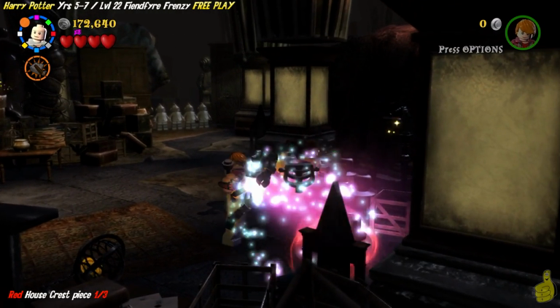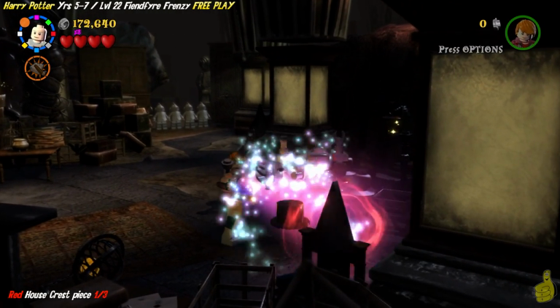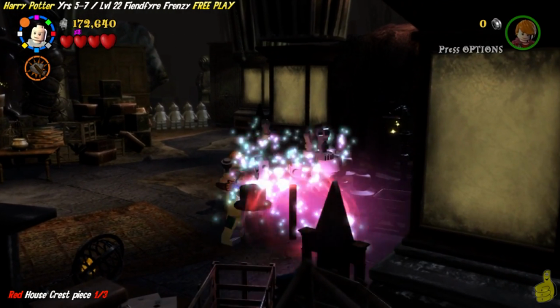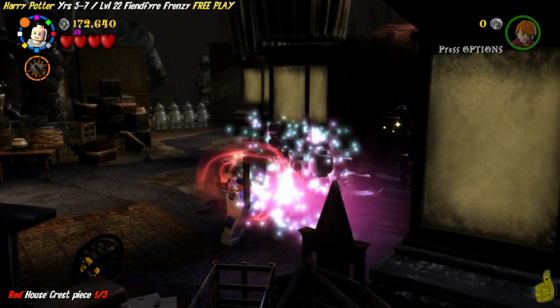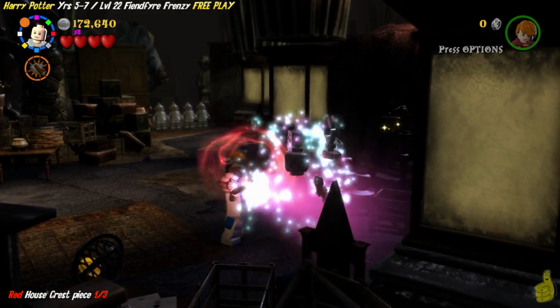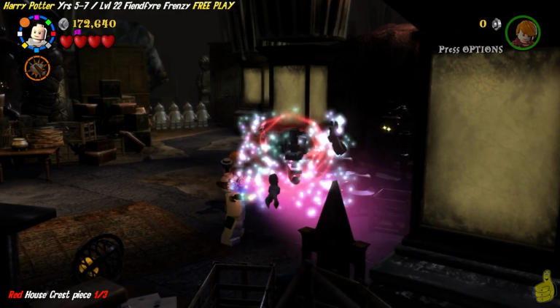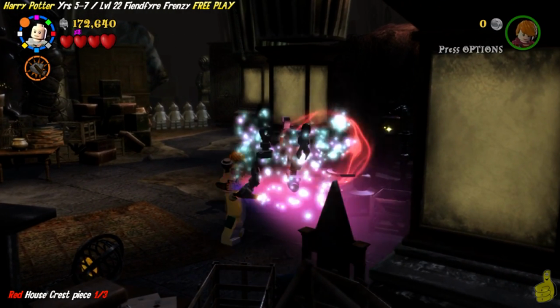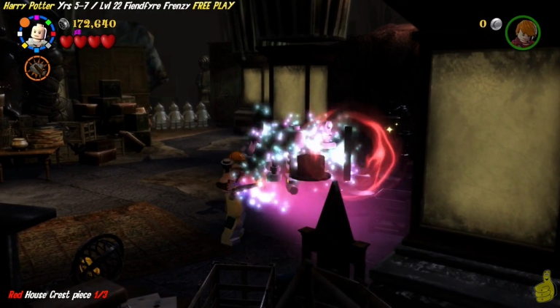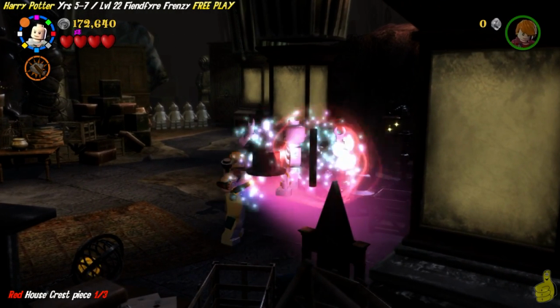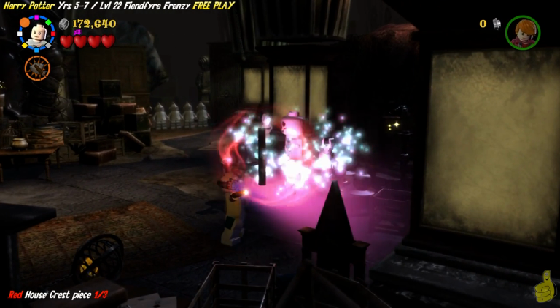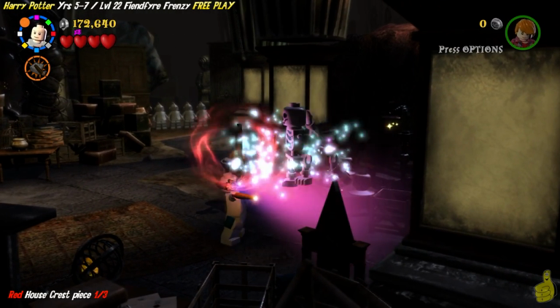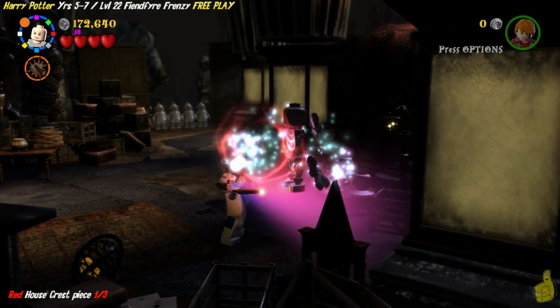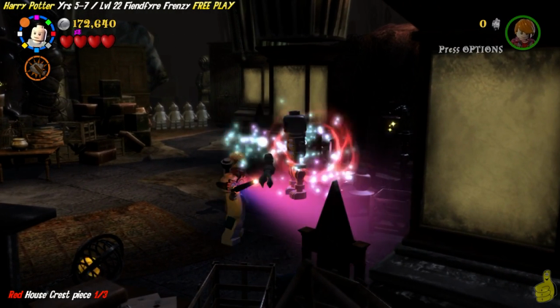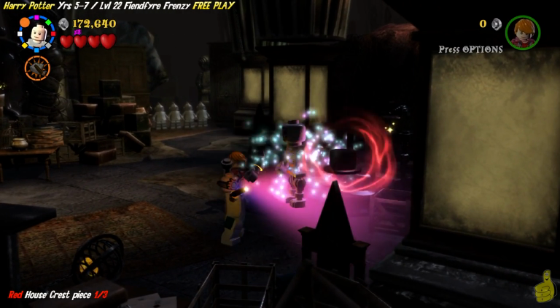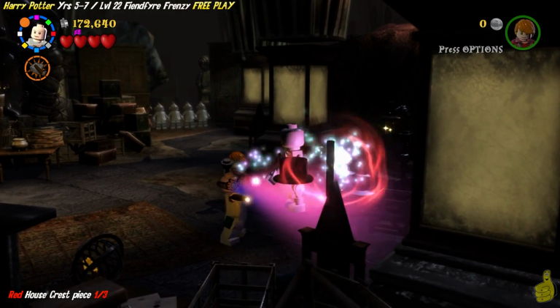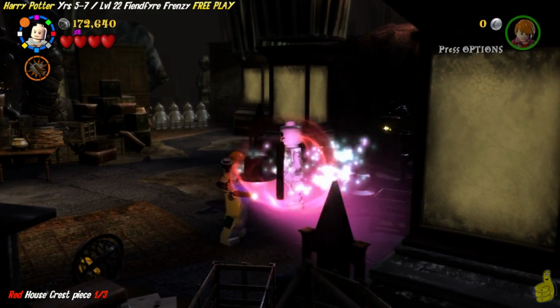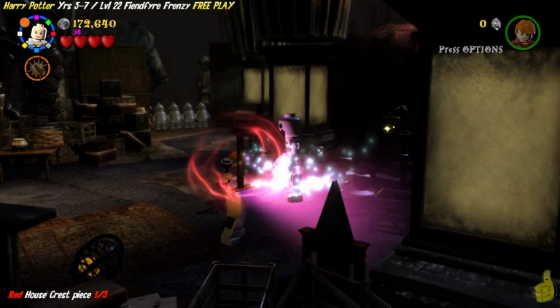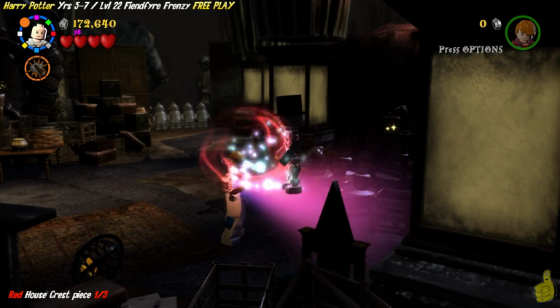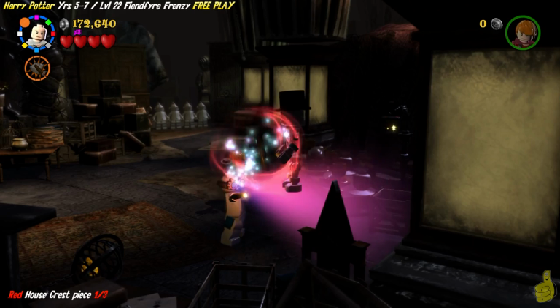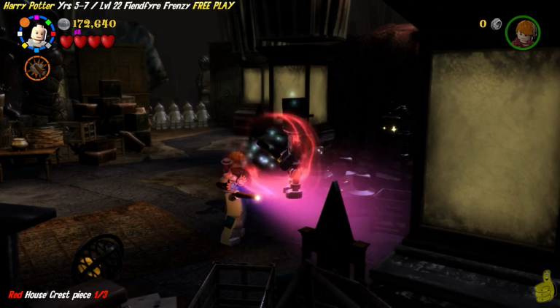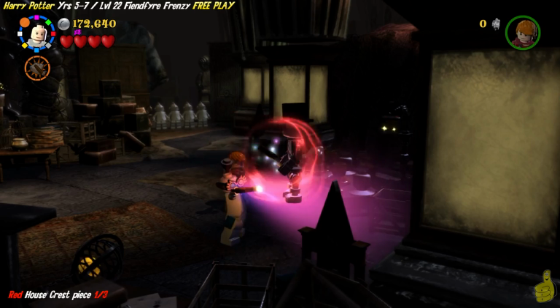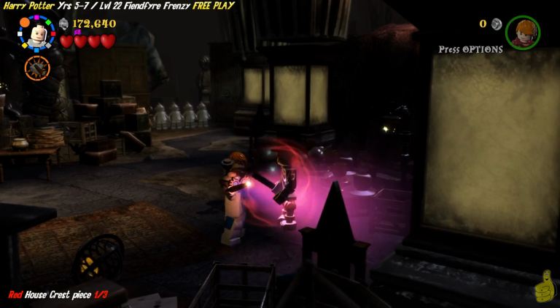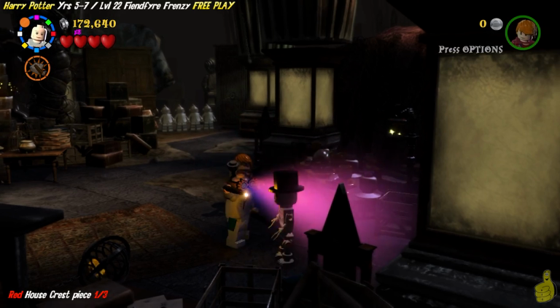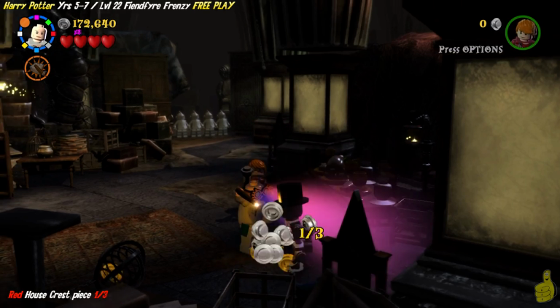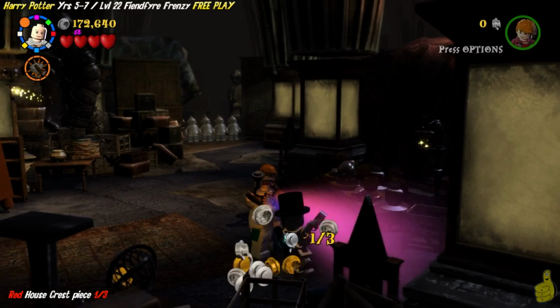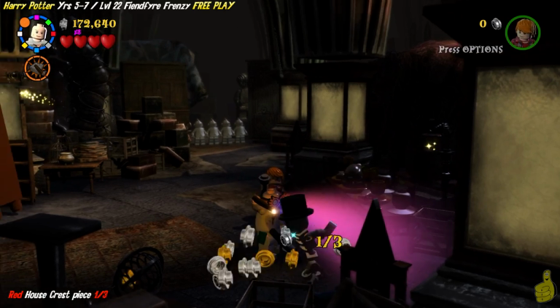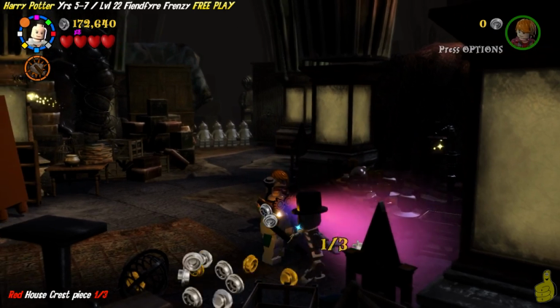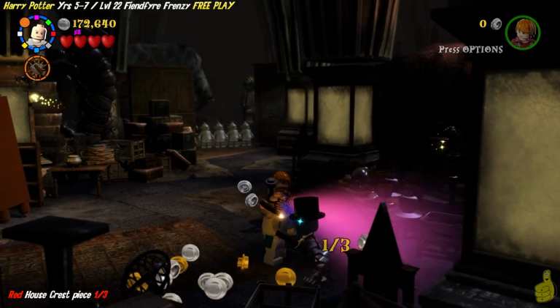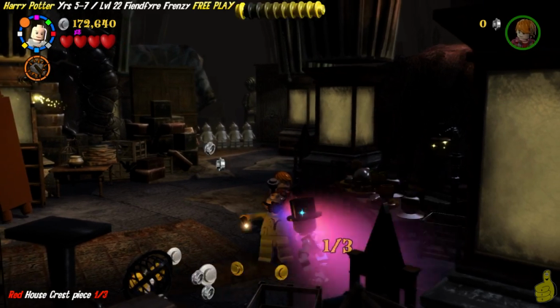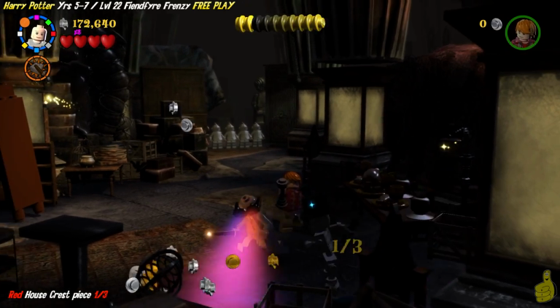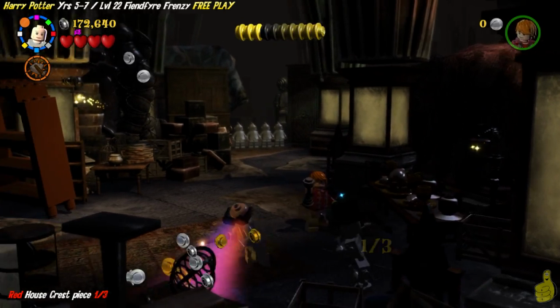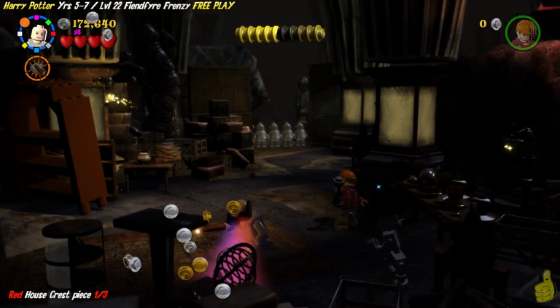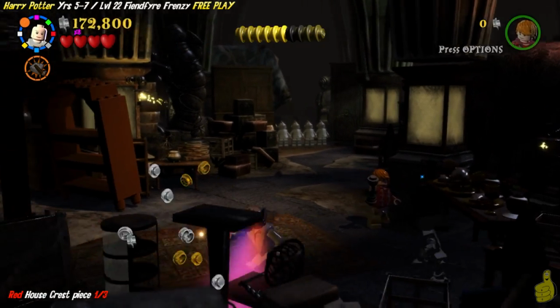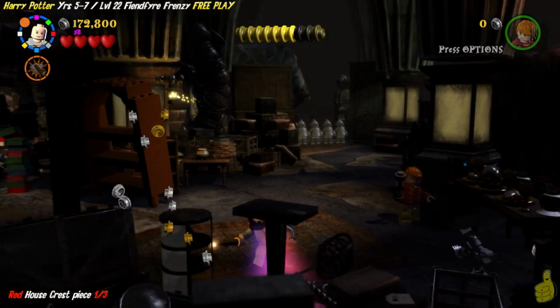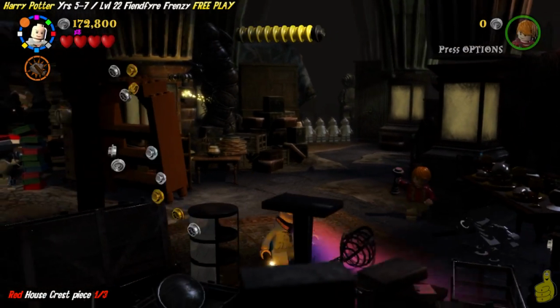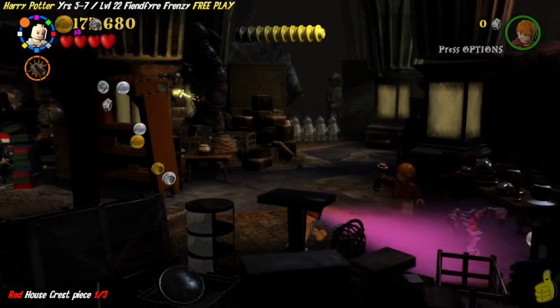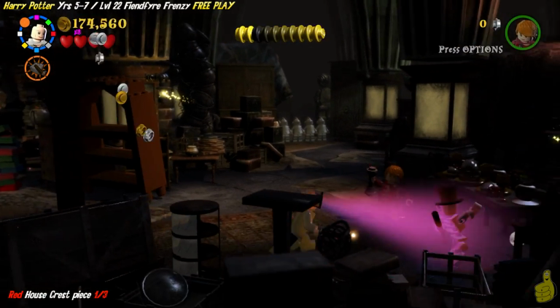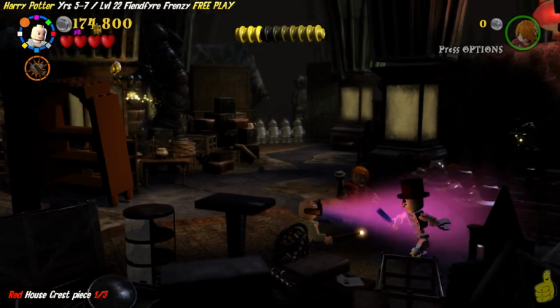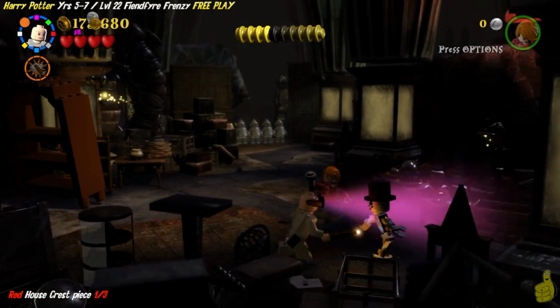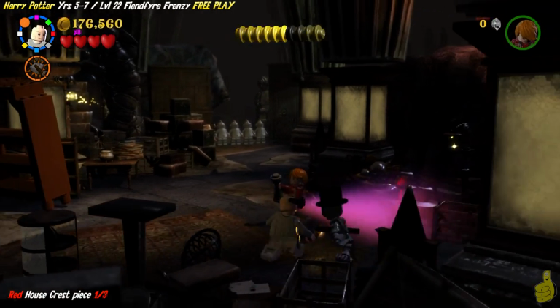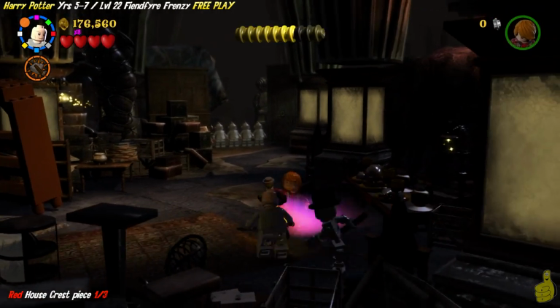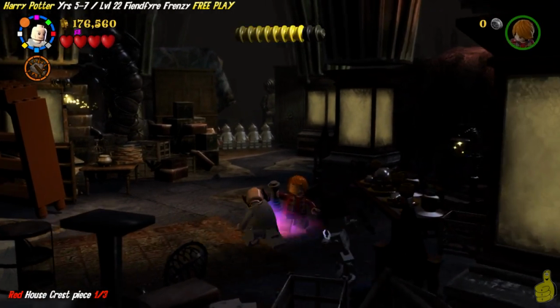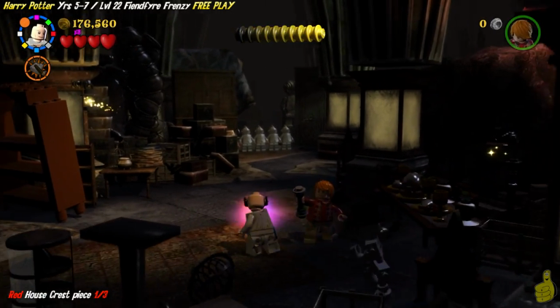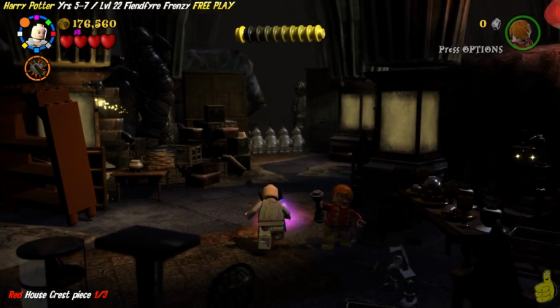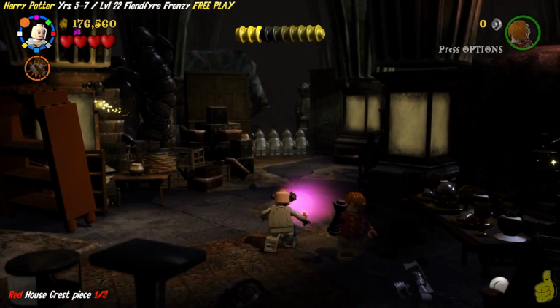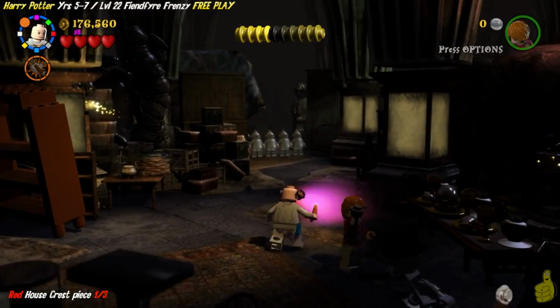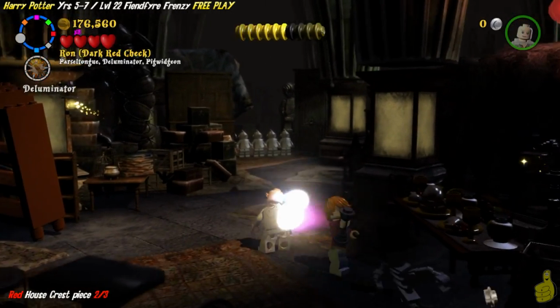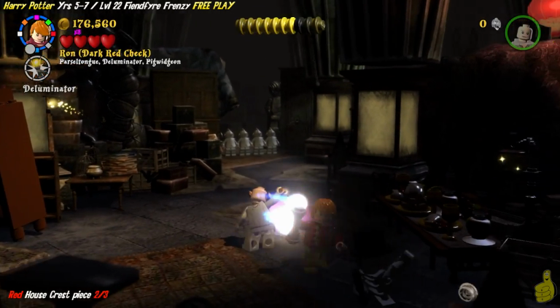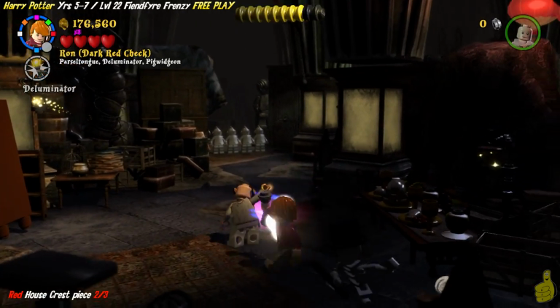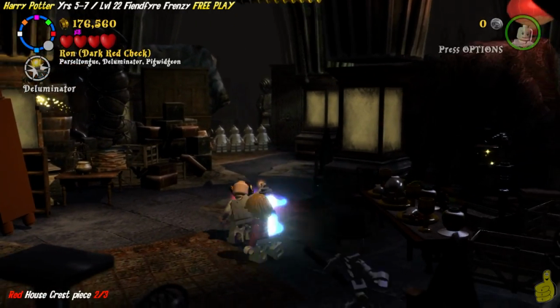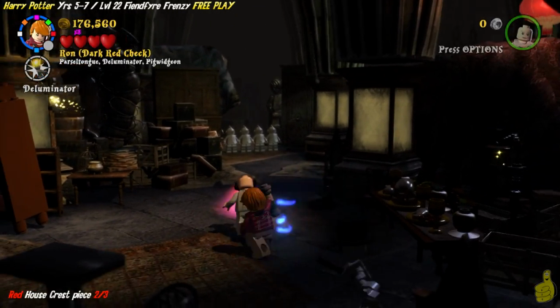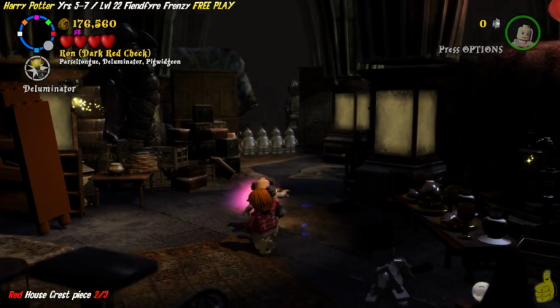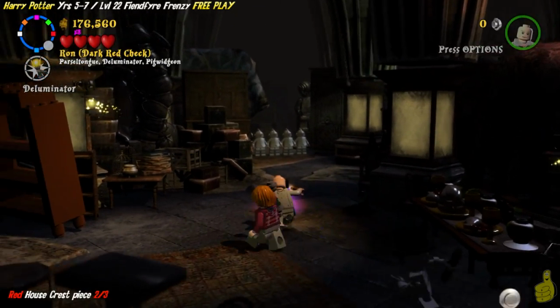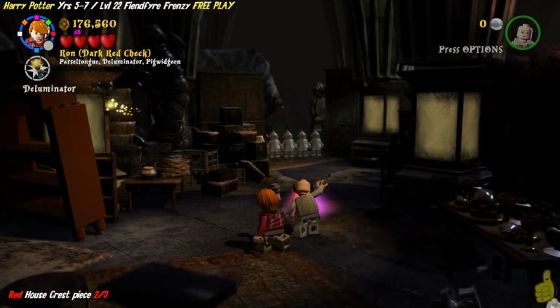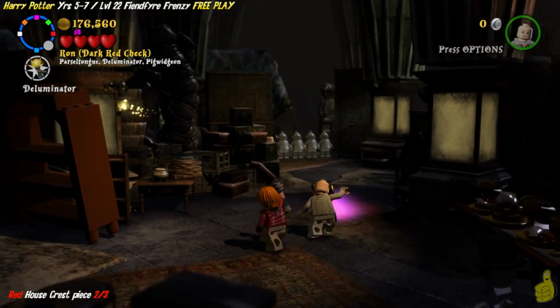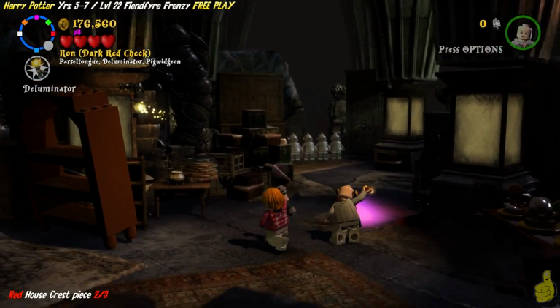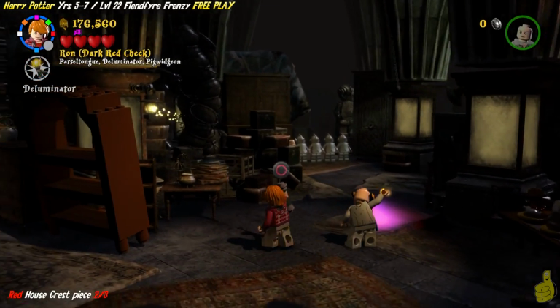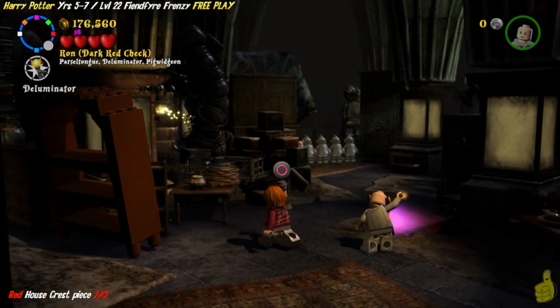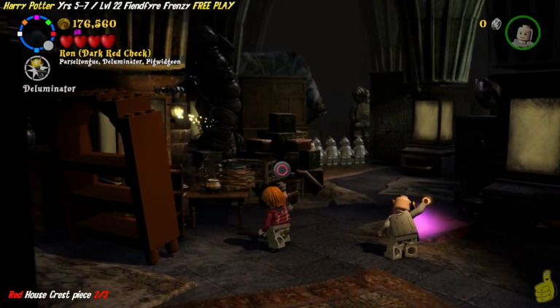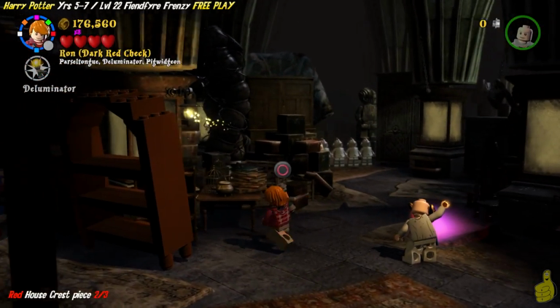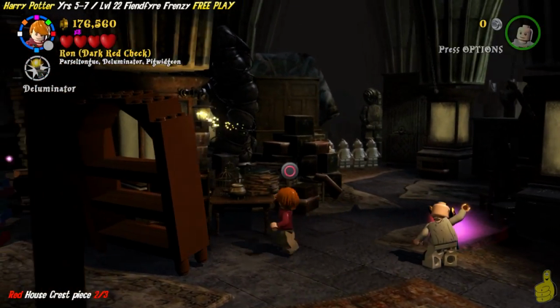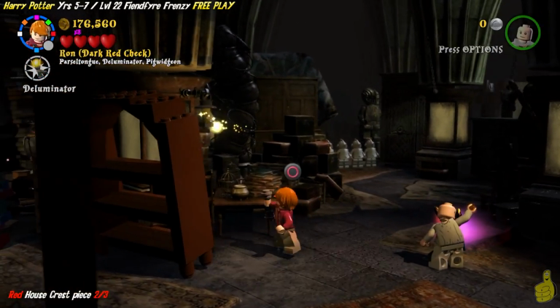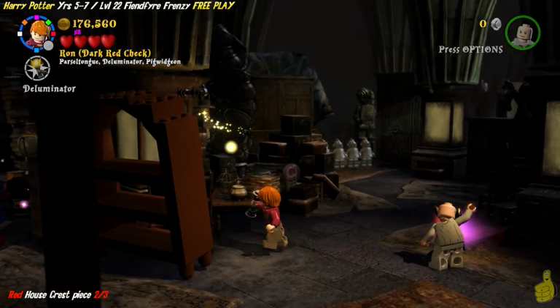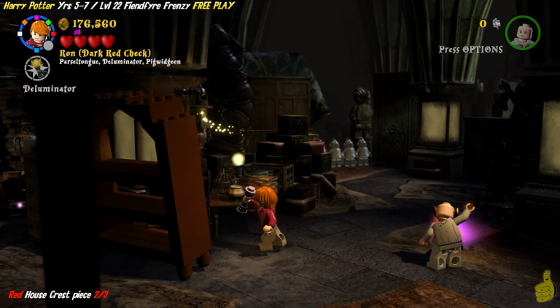There are three skeletons we have to build. The first one is in this chest. You want to make sure you grab that before you advance, which we're going to use the deluminator lamp to do.